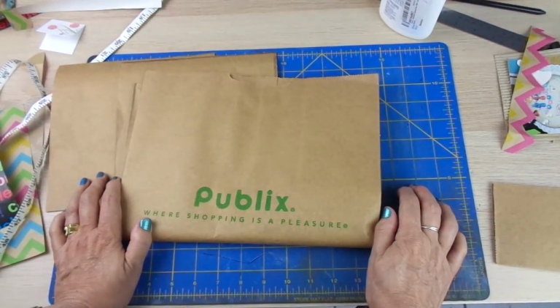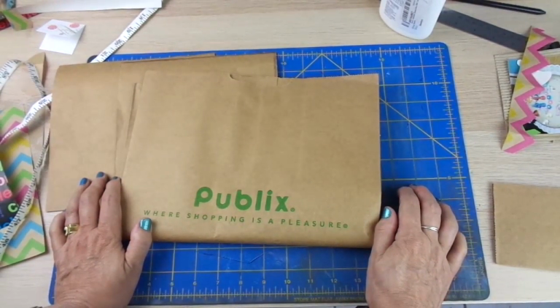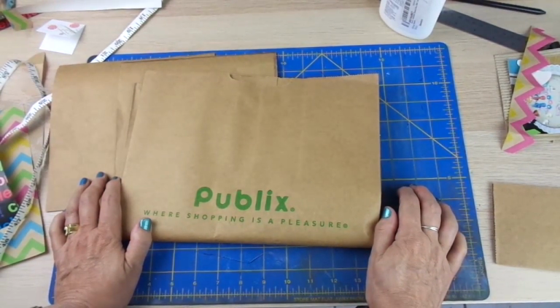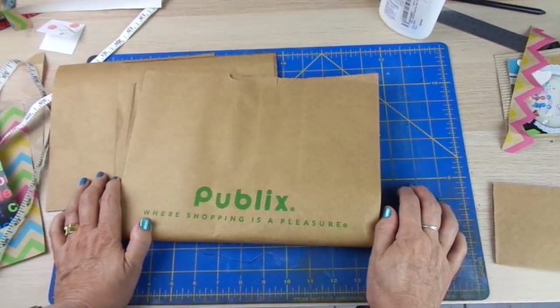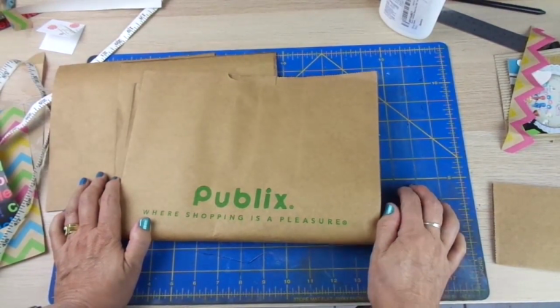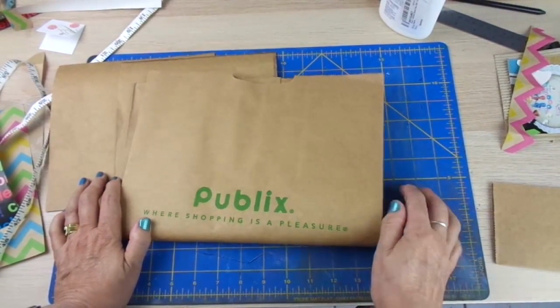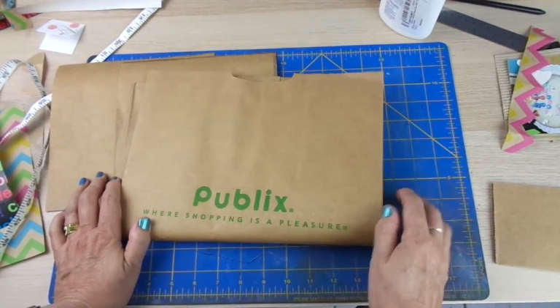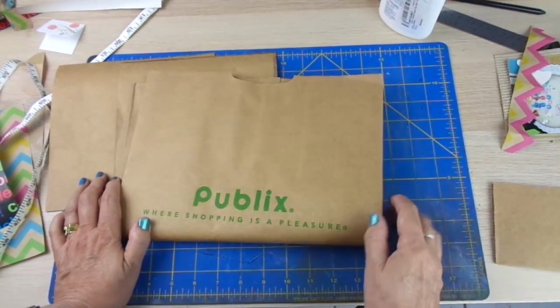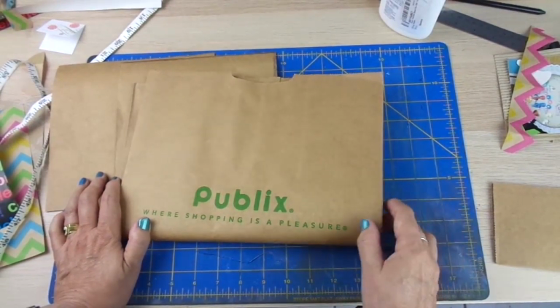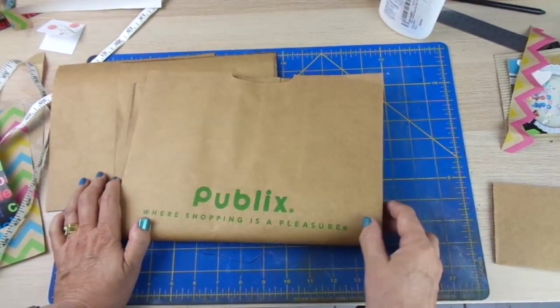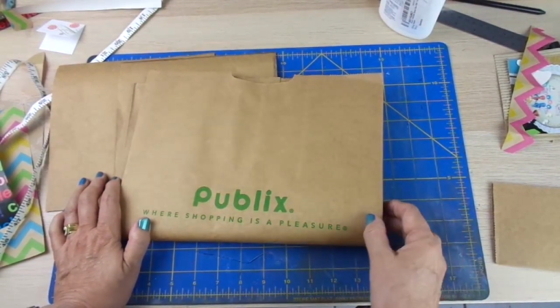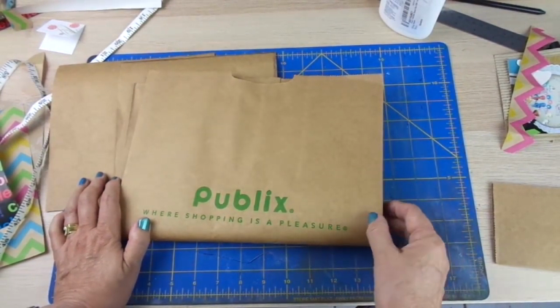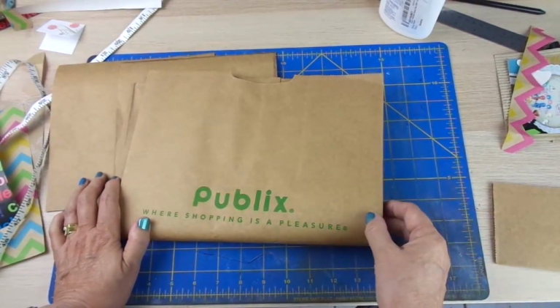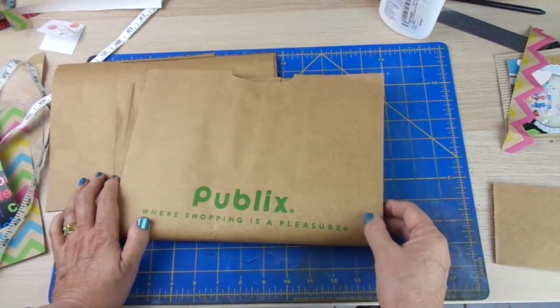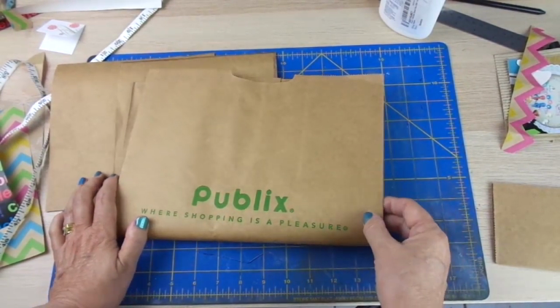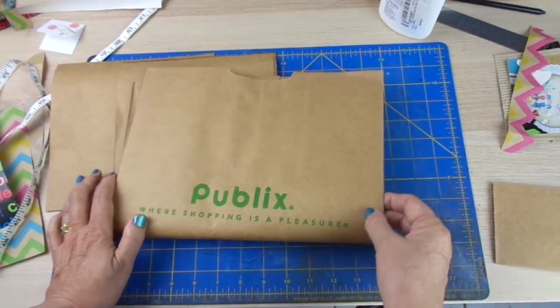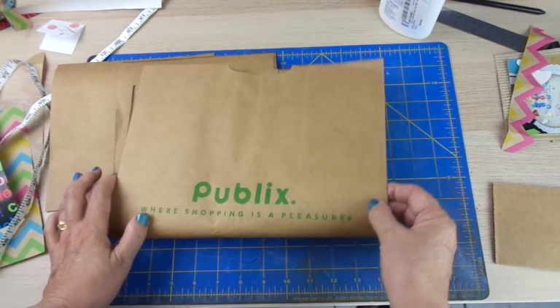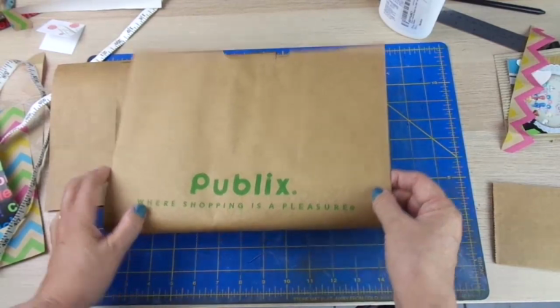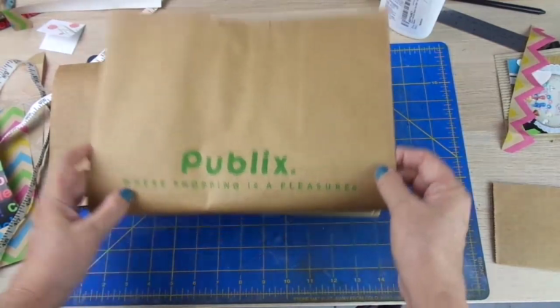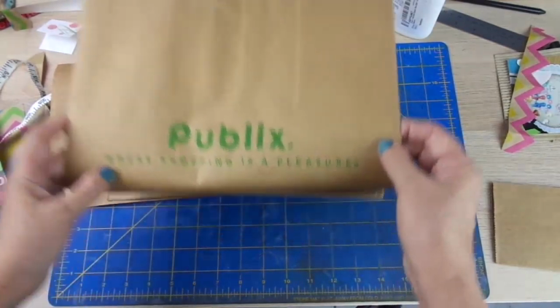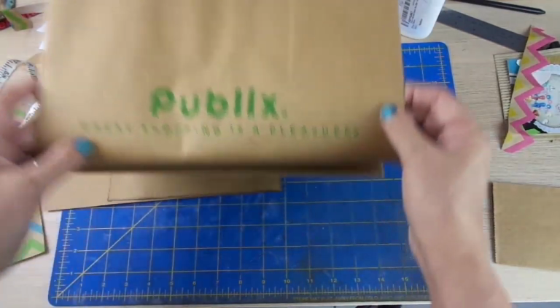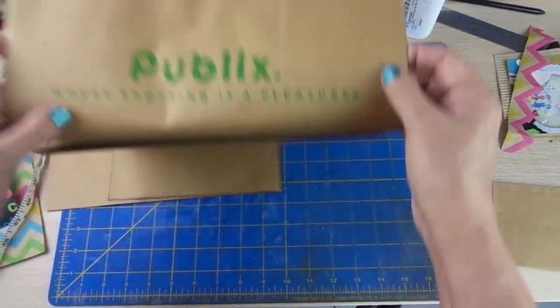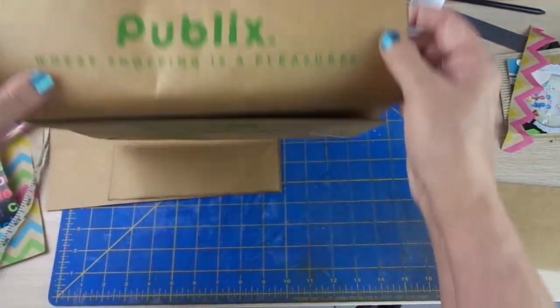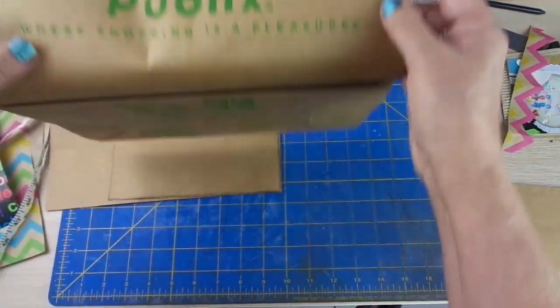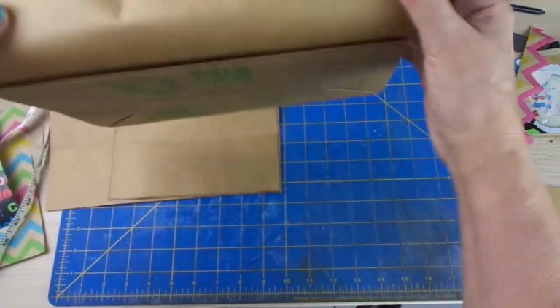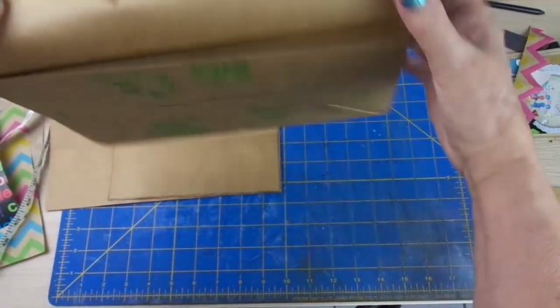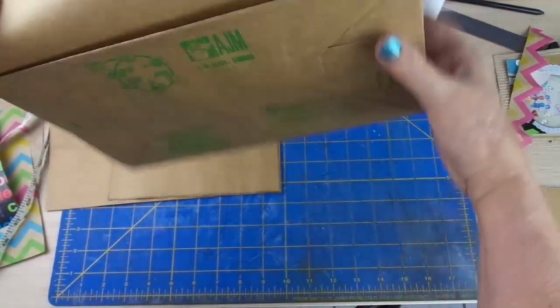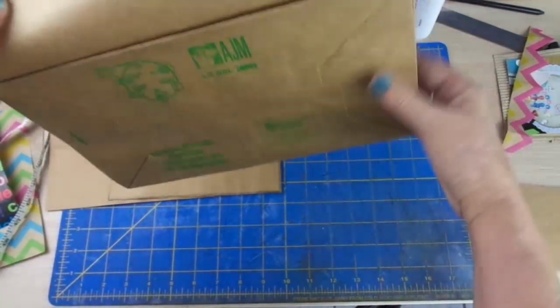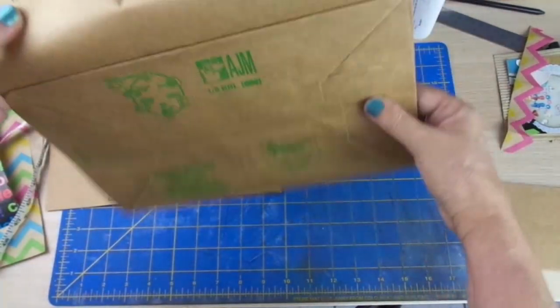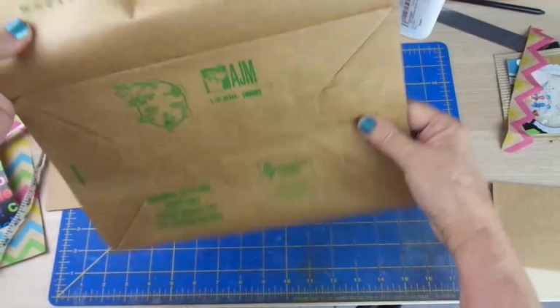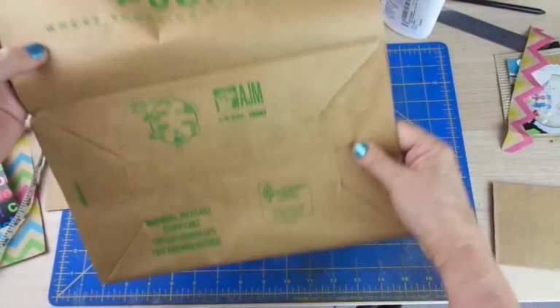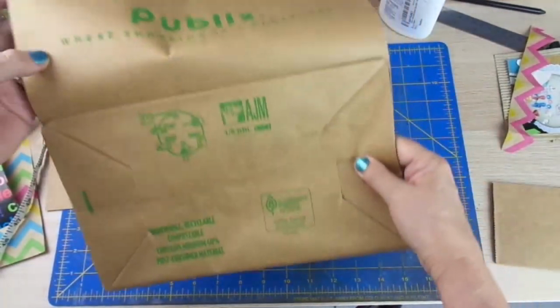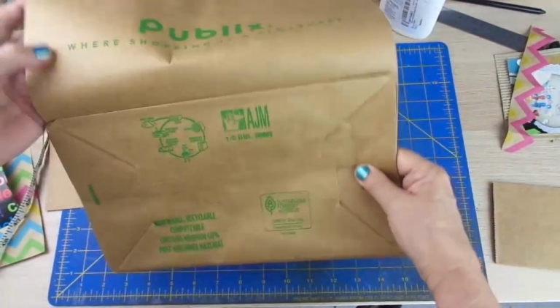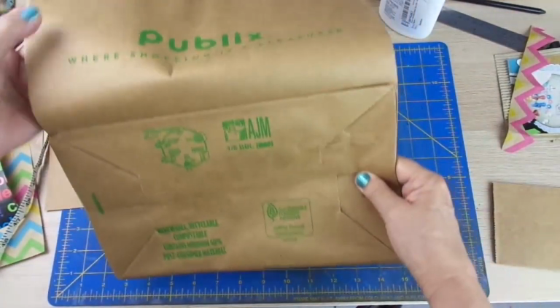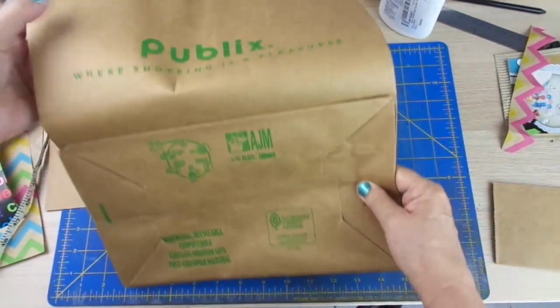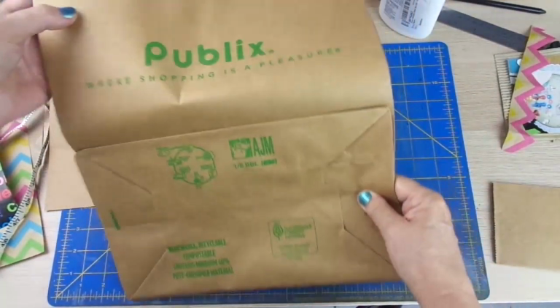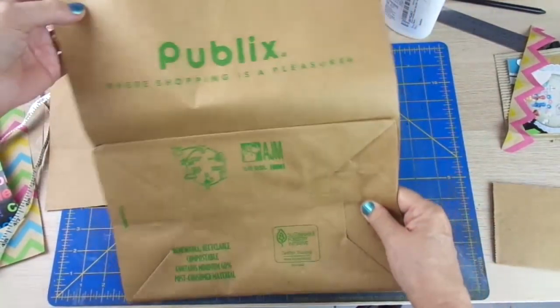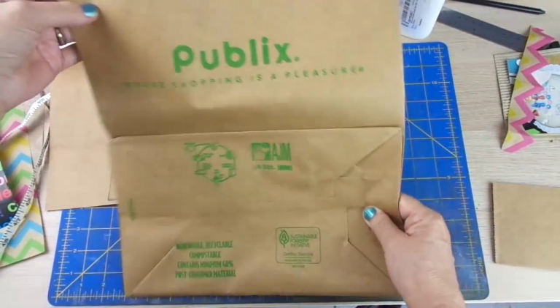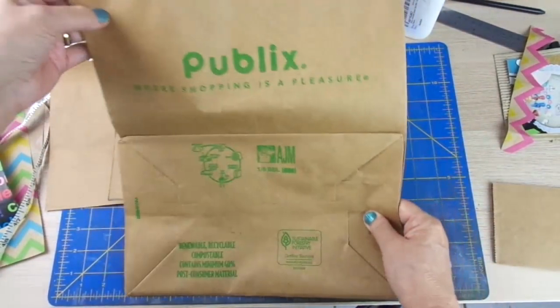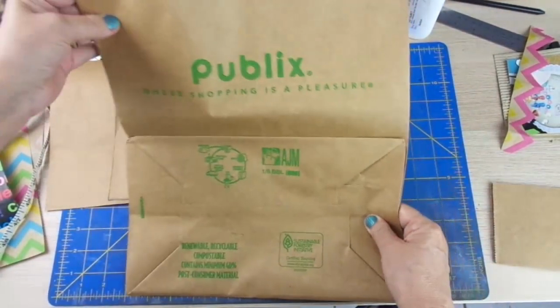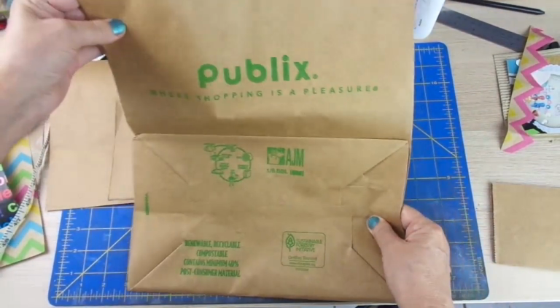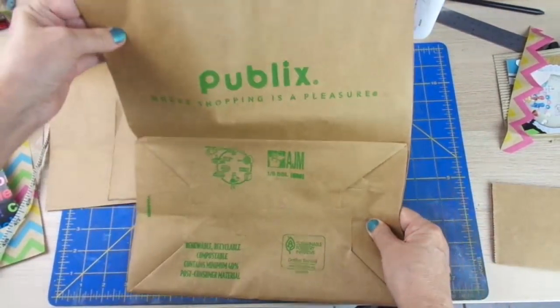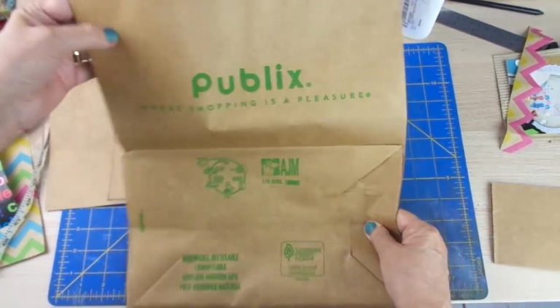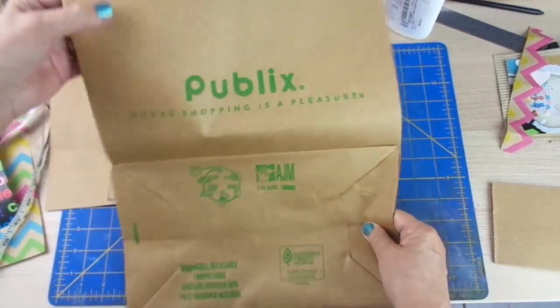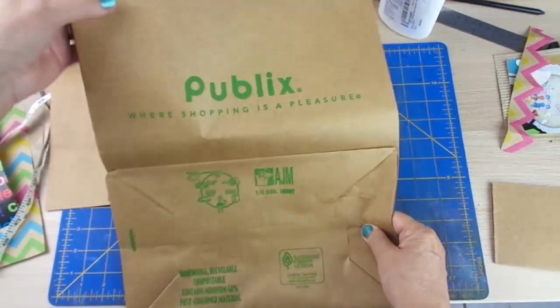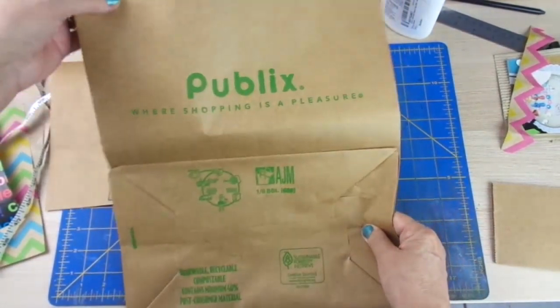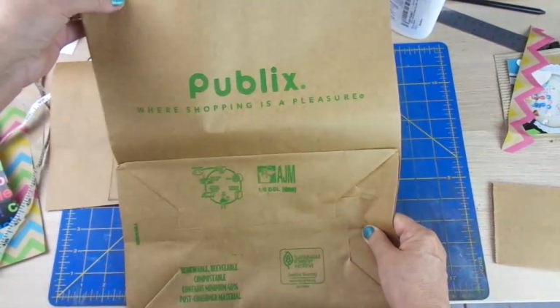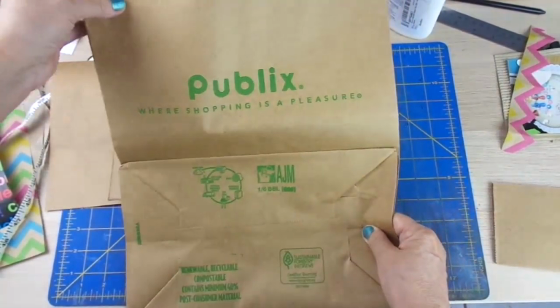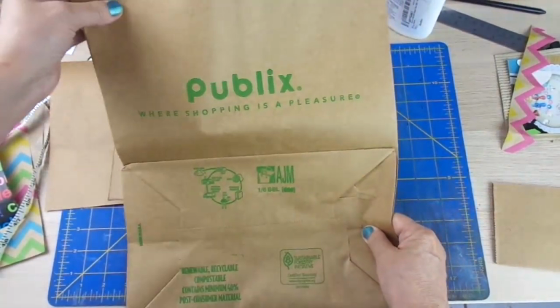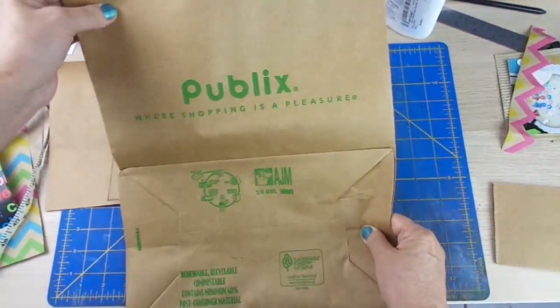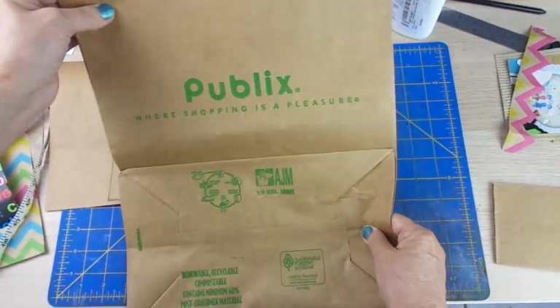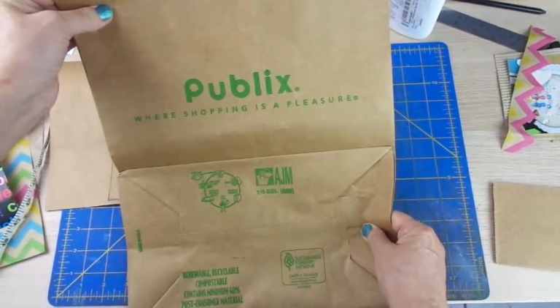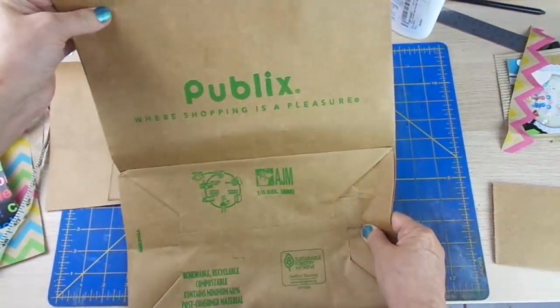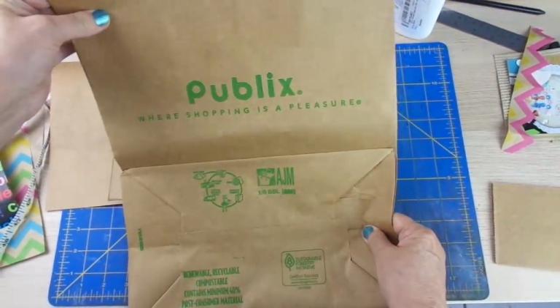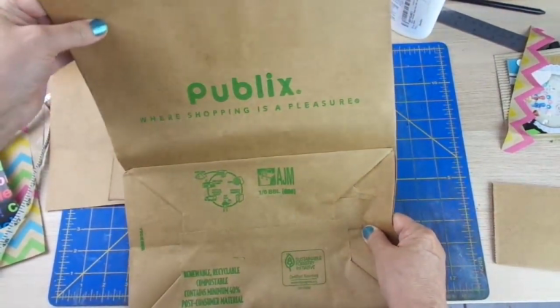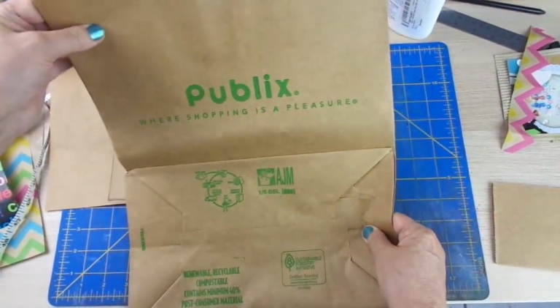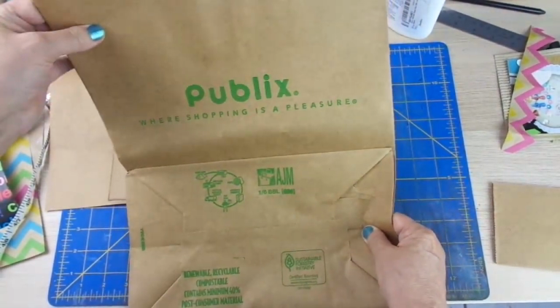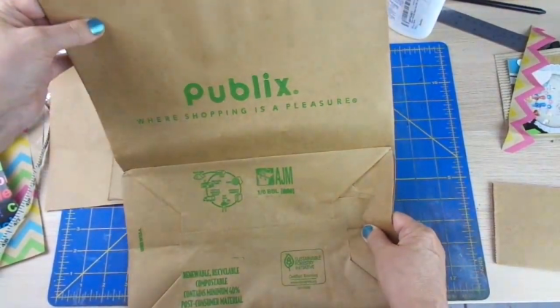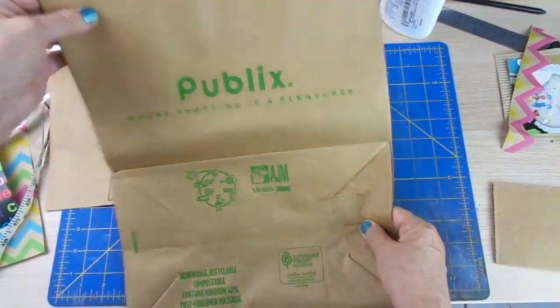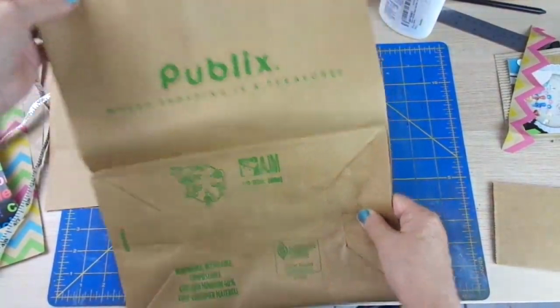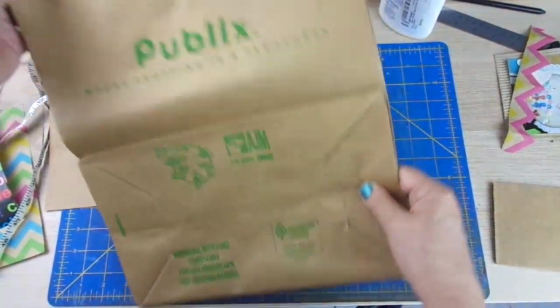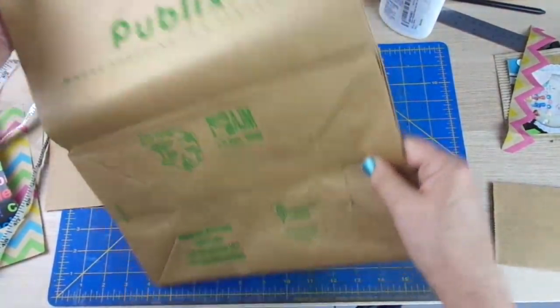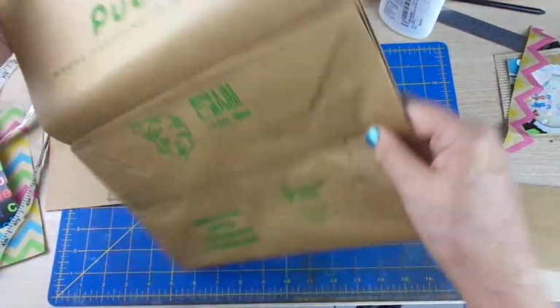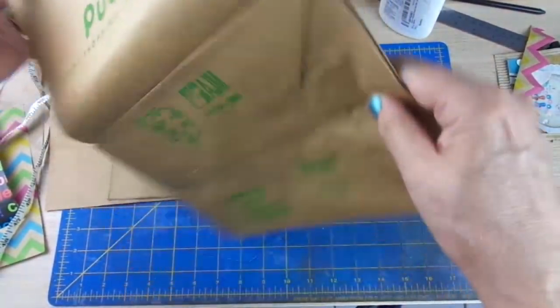For example, these paper bags from the supermarket.